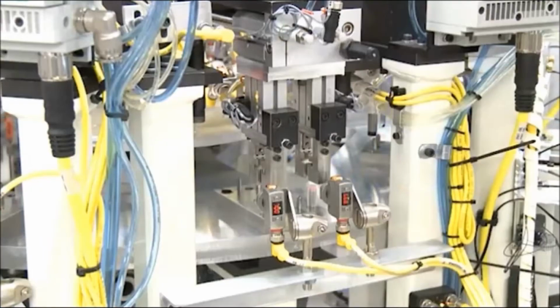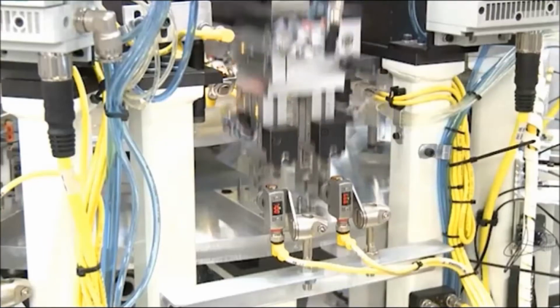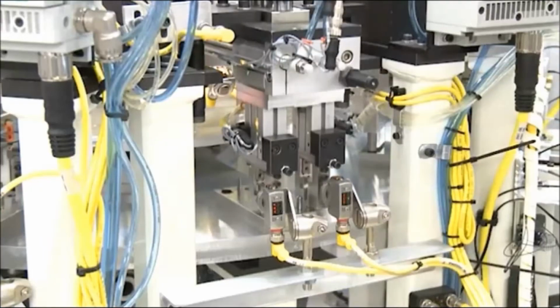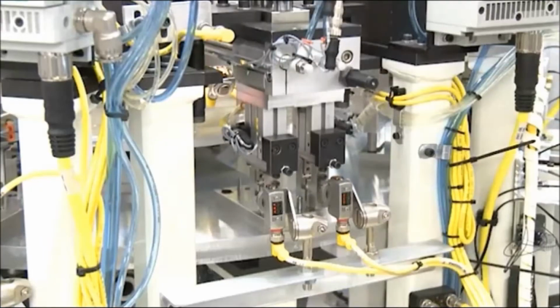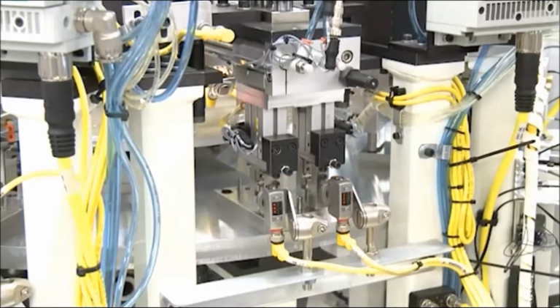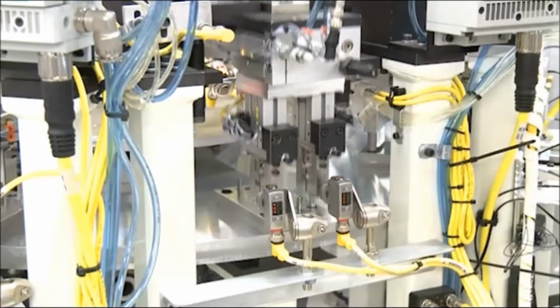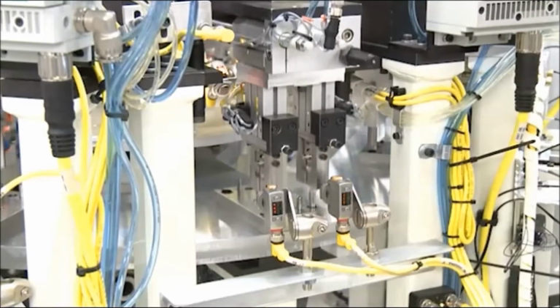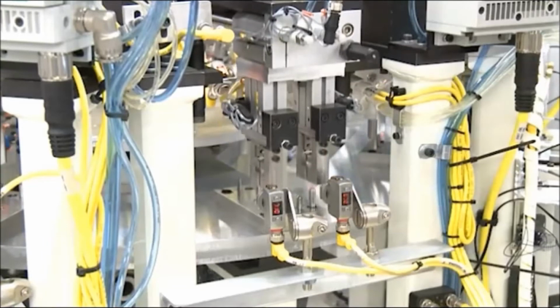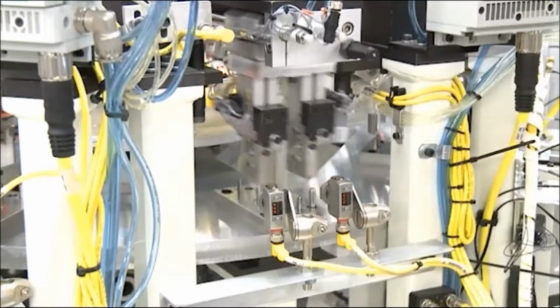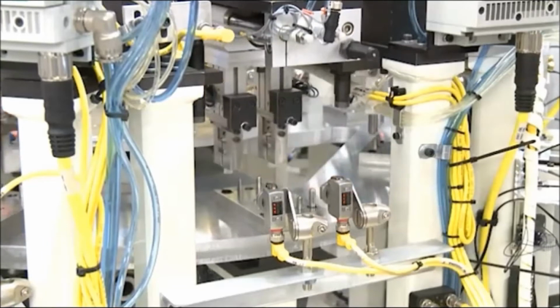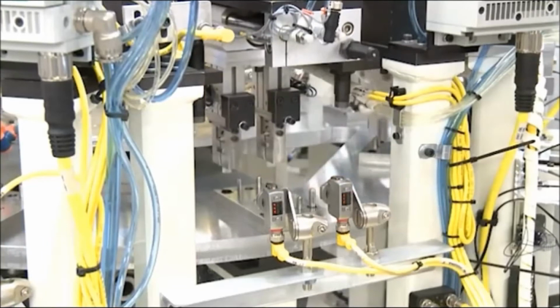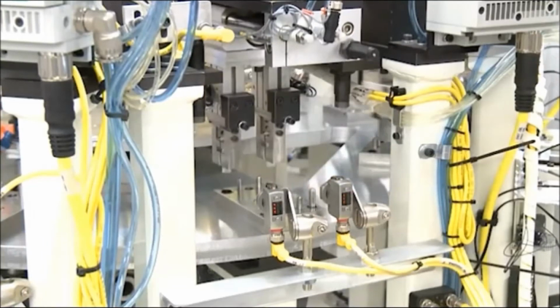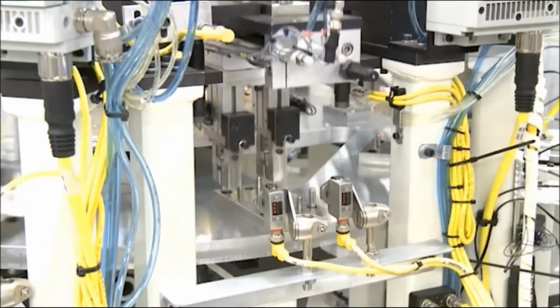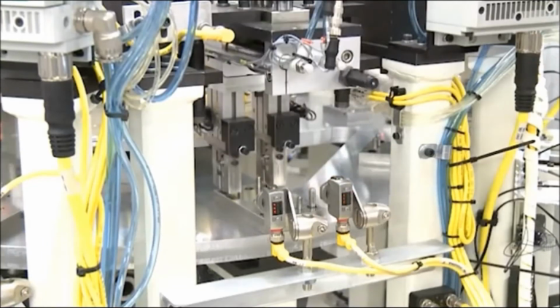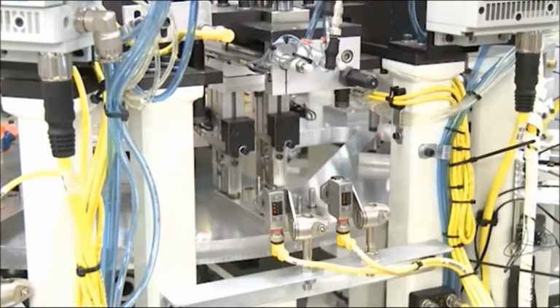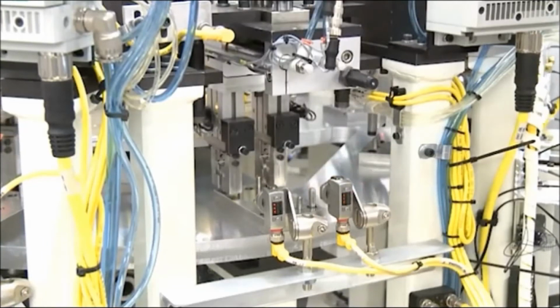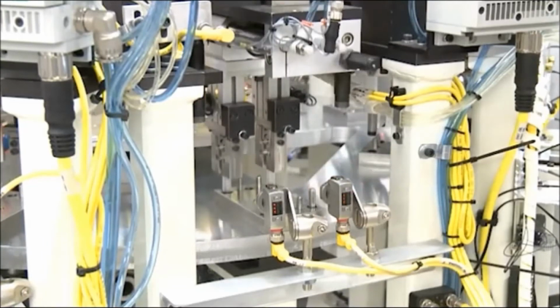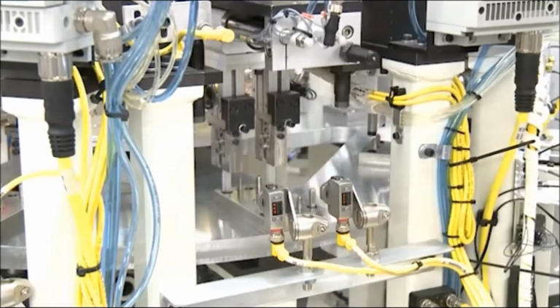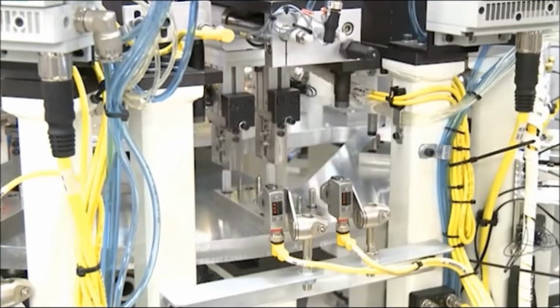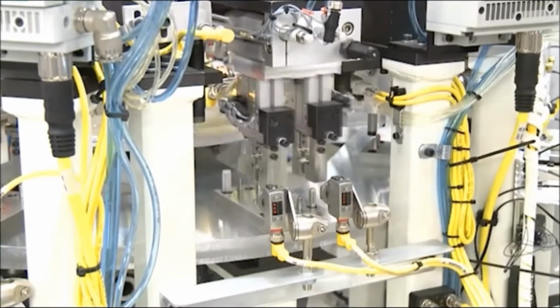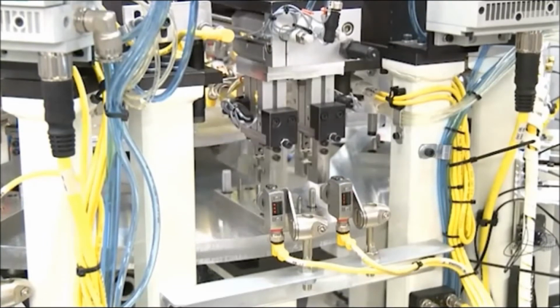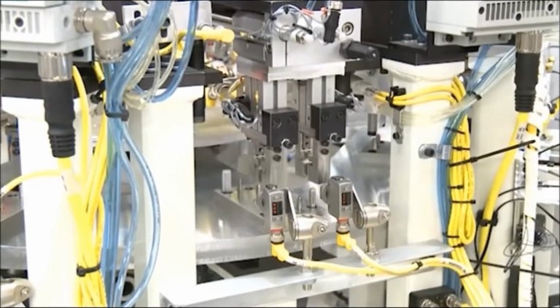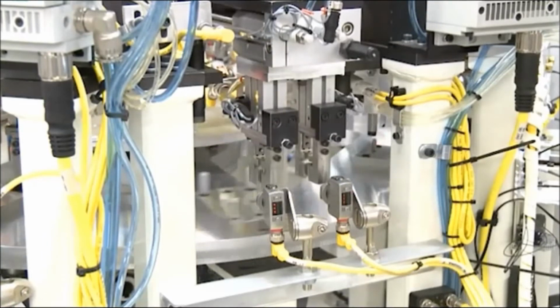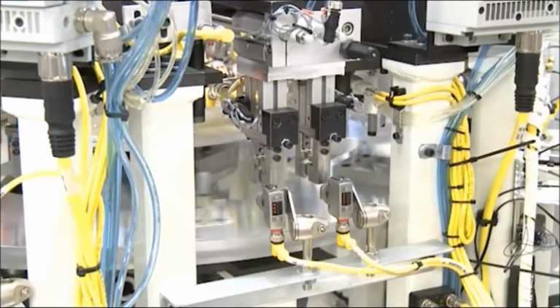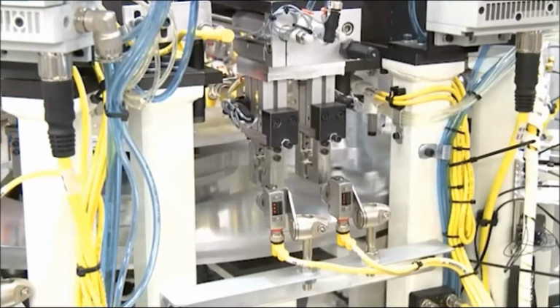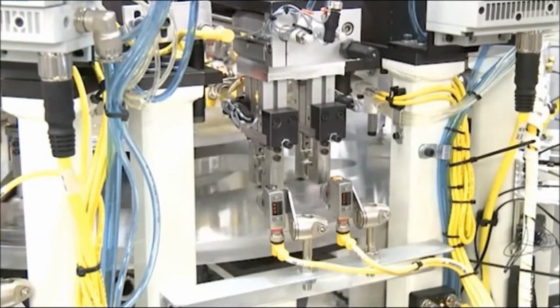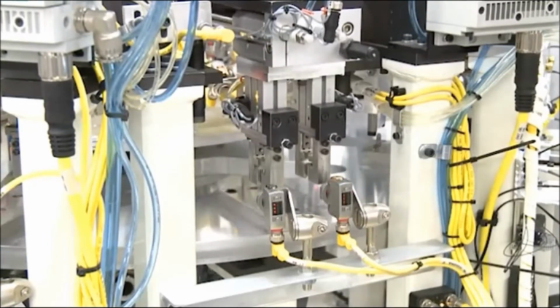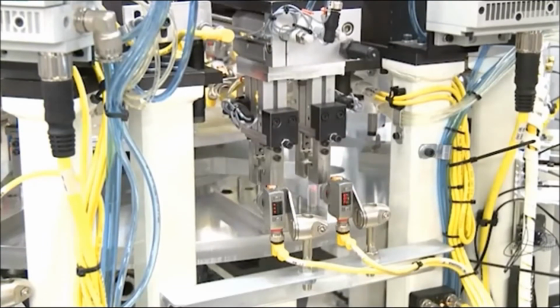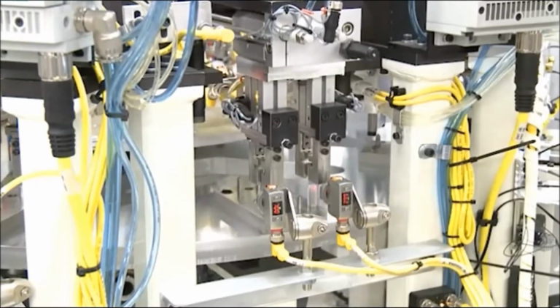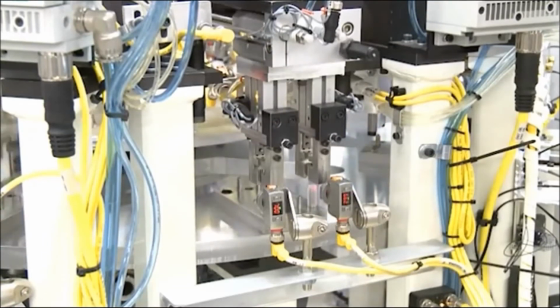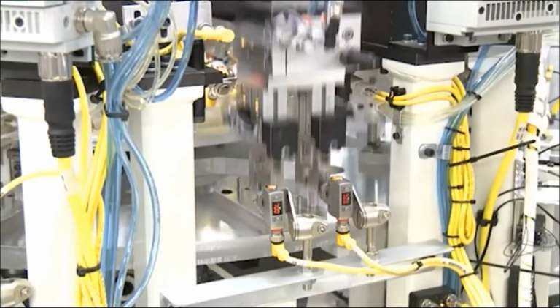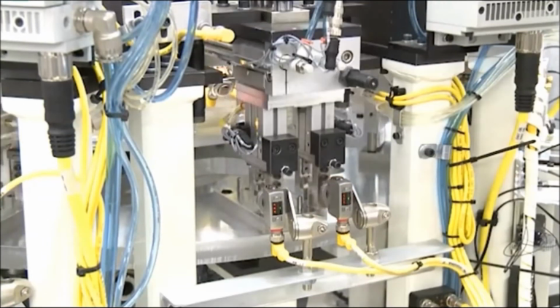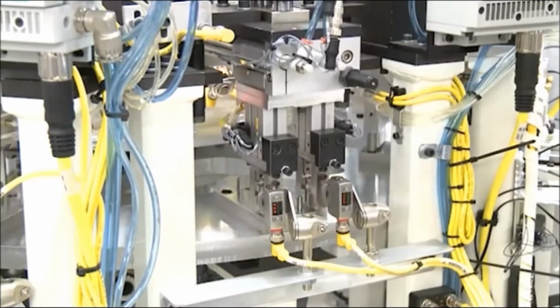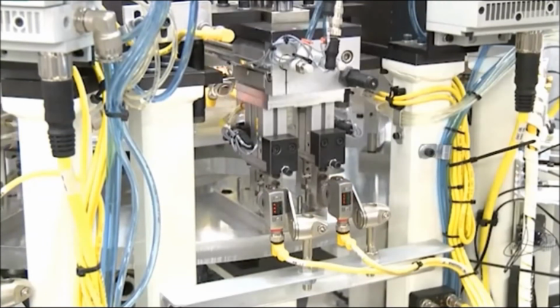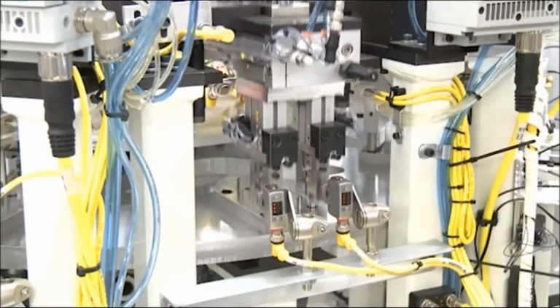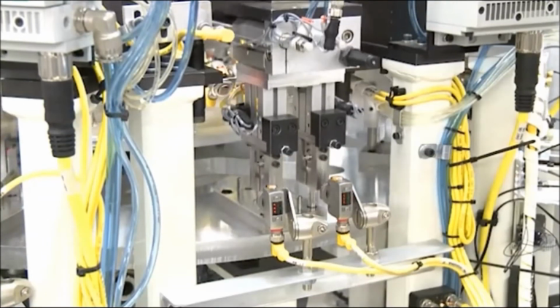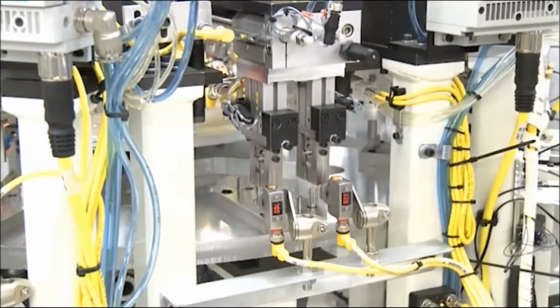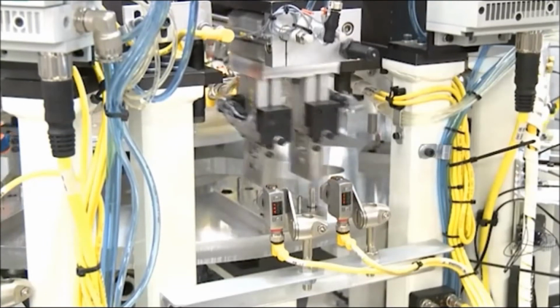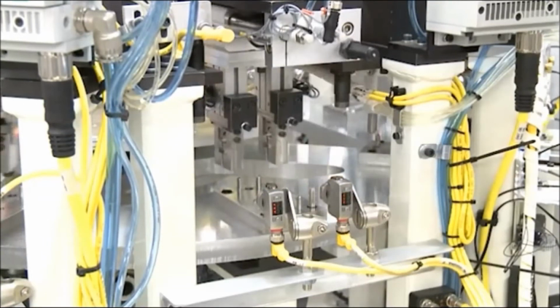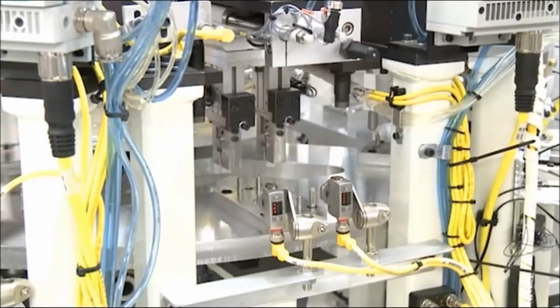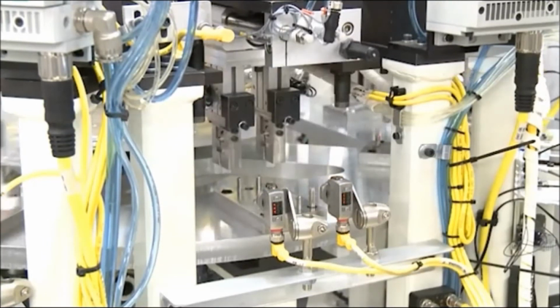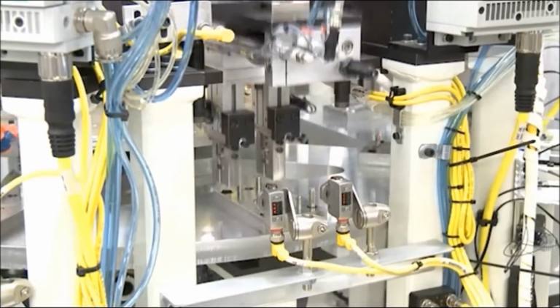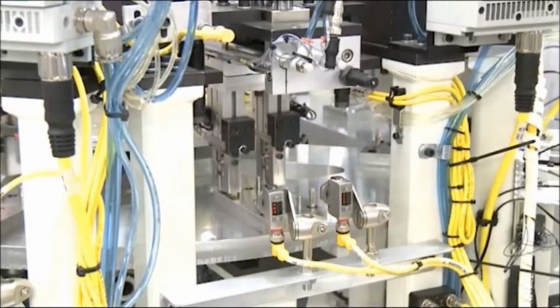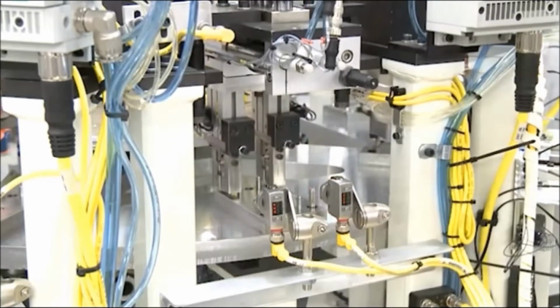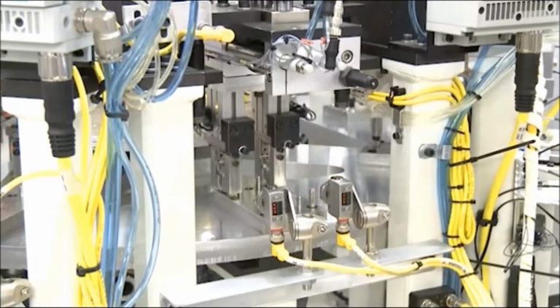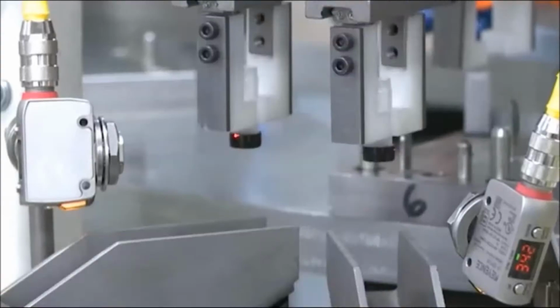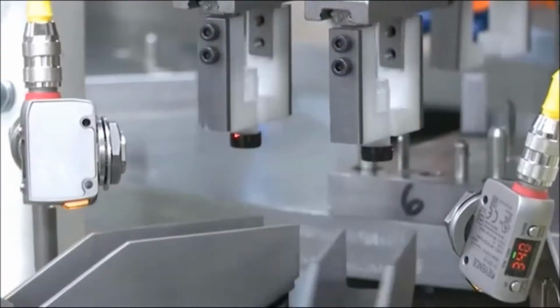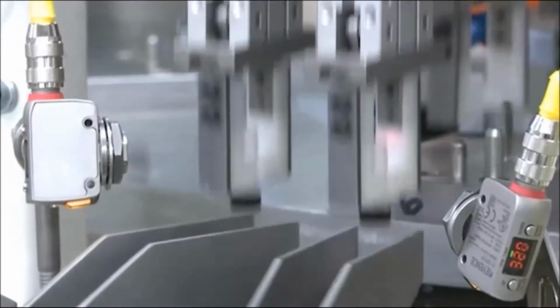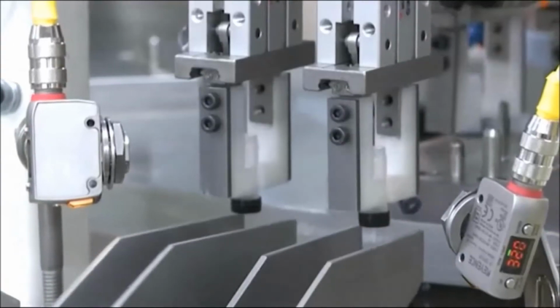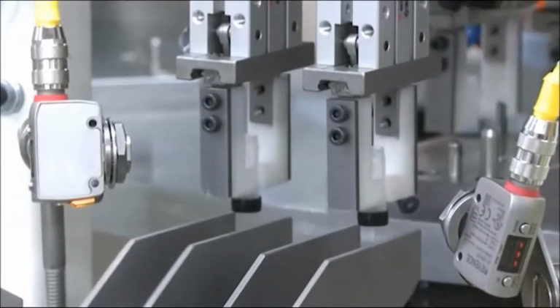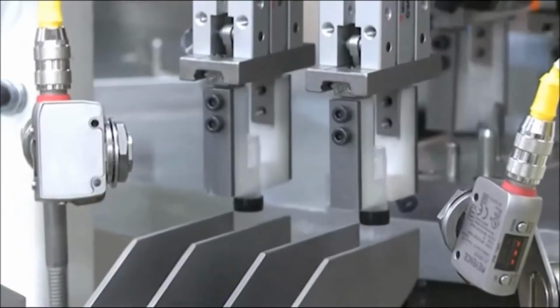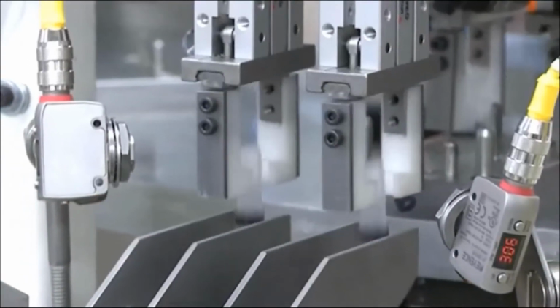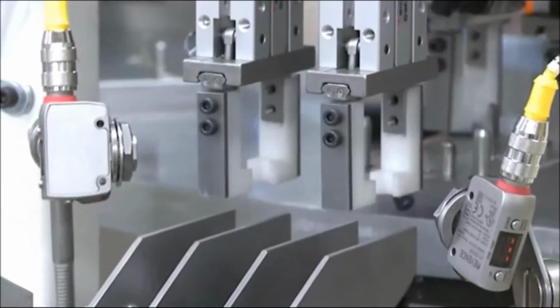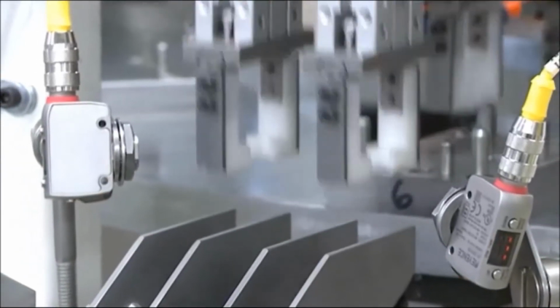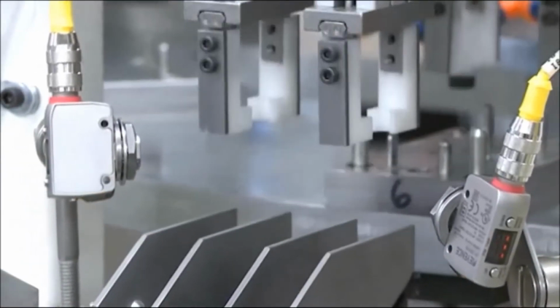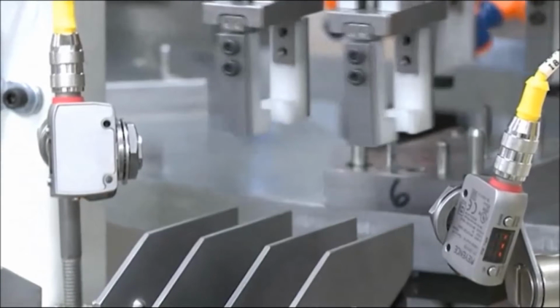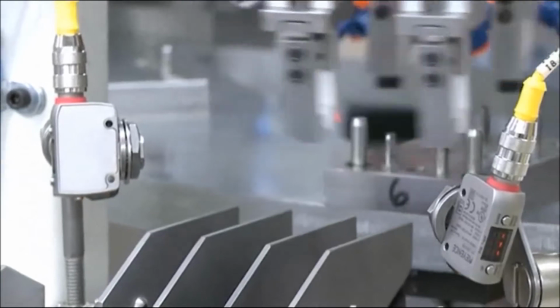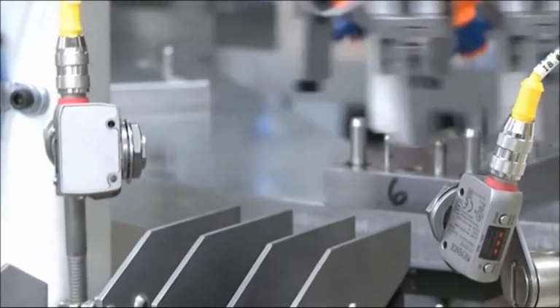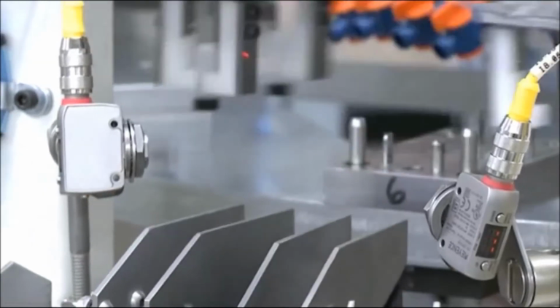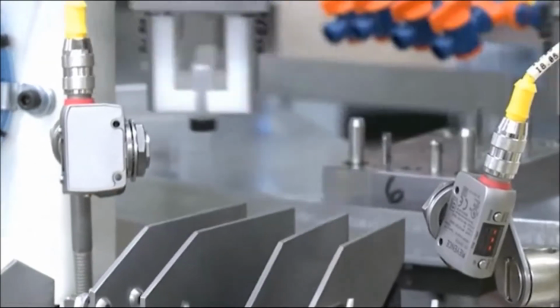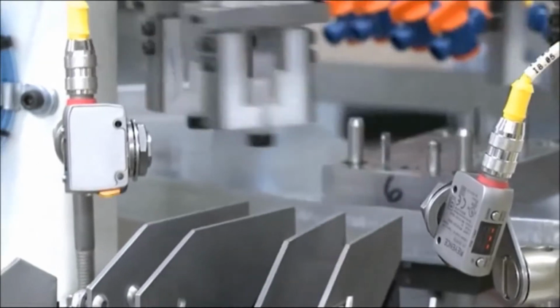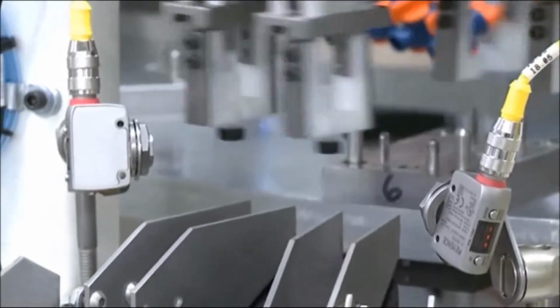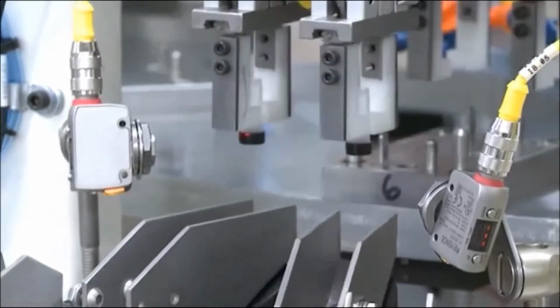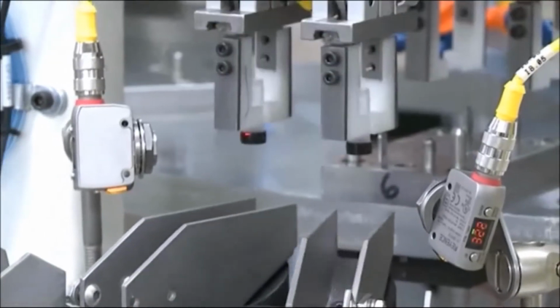The next station combines the plunger with the cap. Now the assembly is unloaded from the dial.